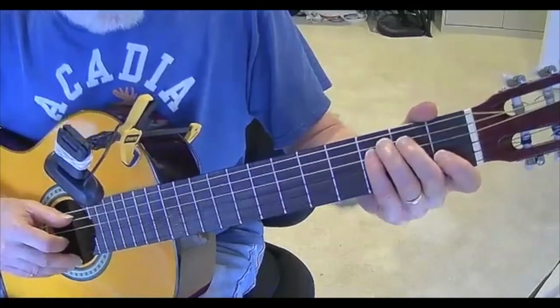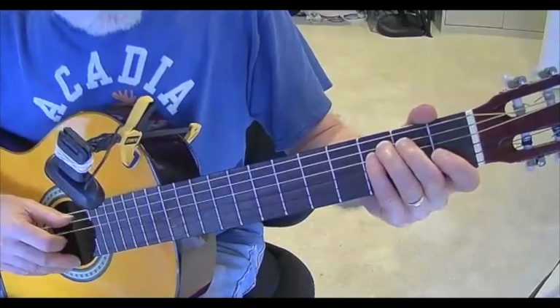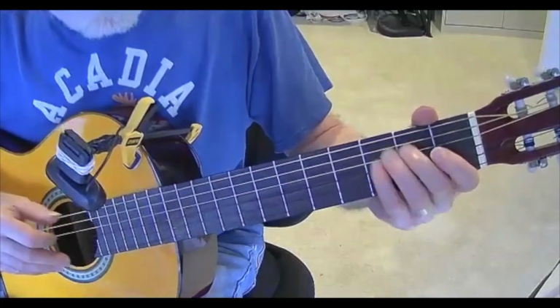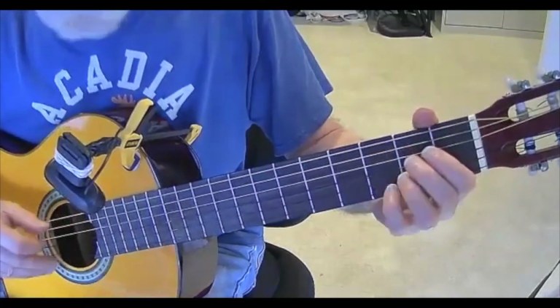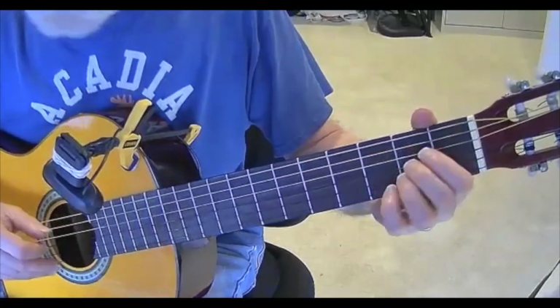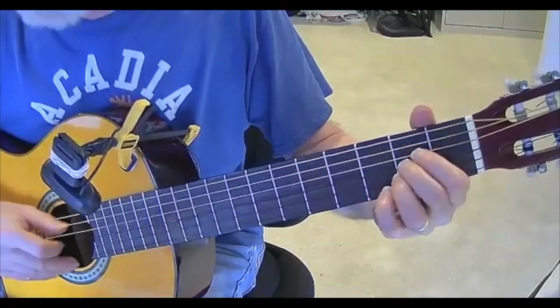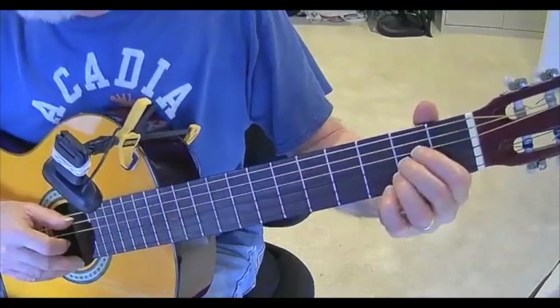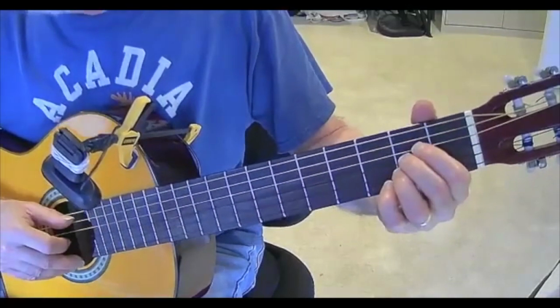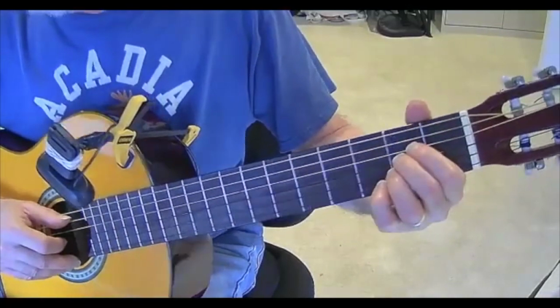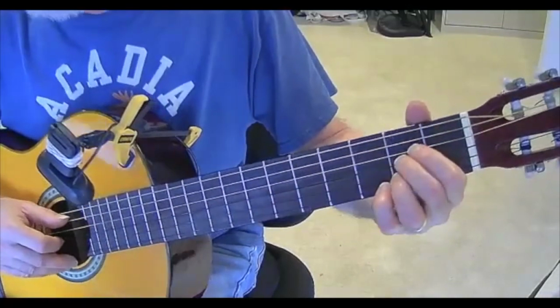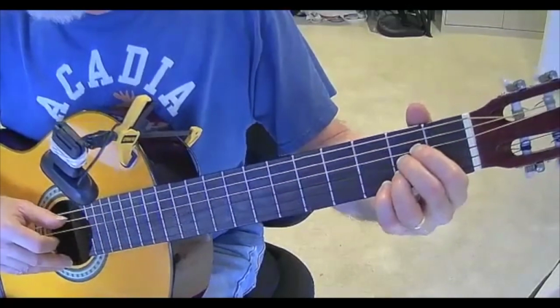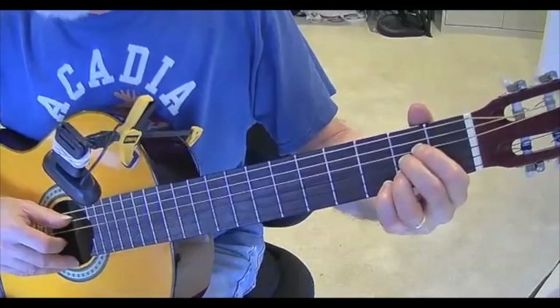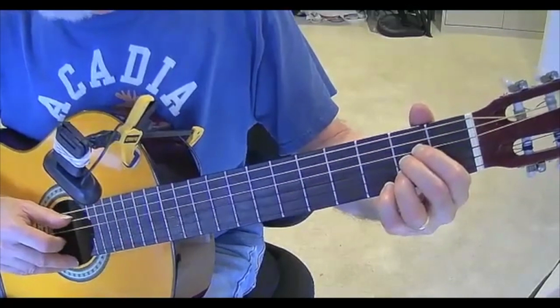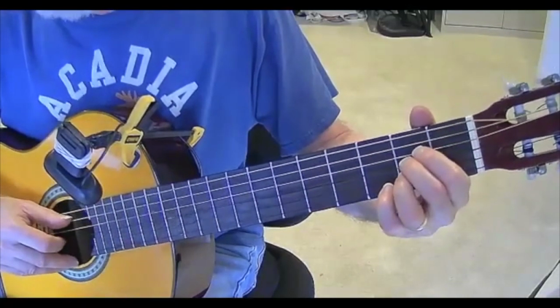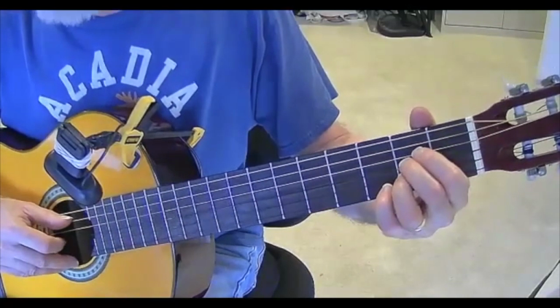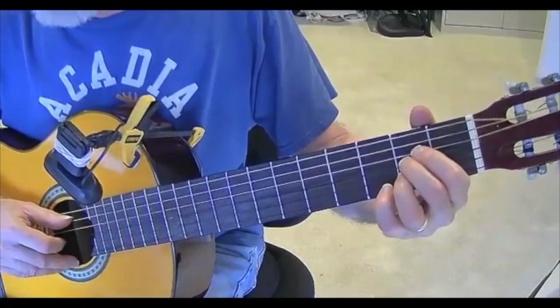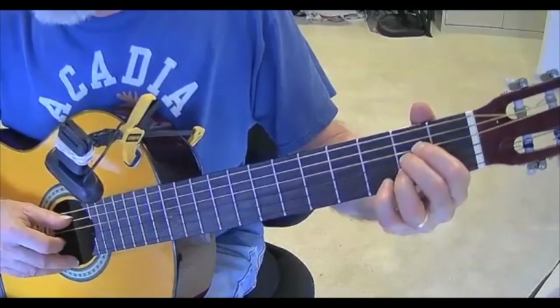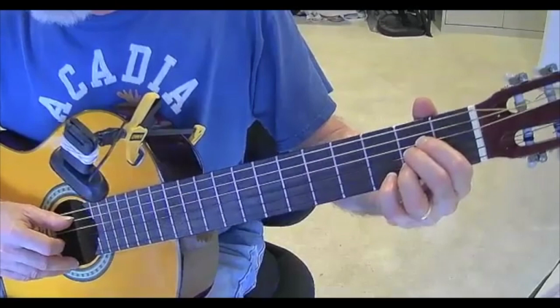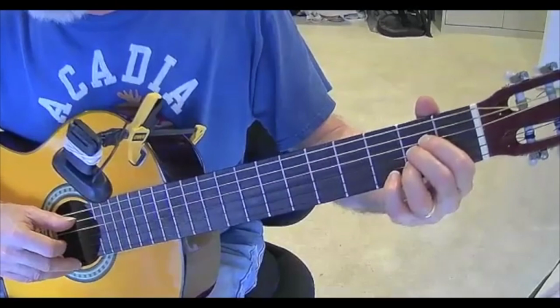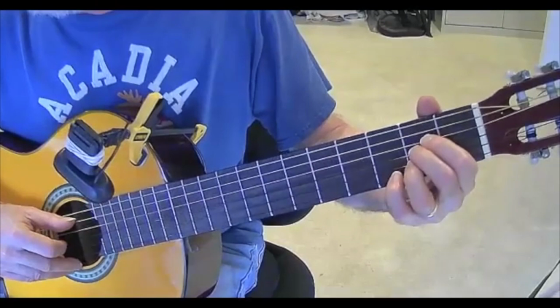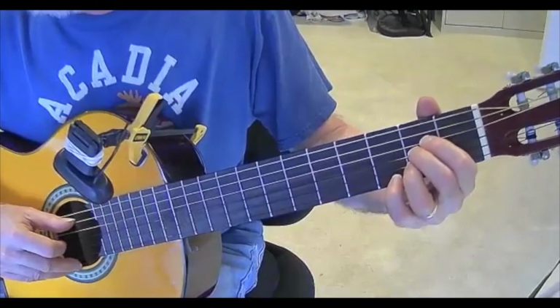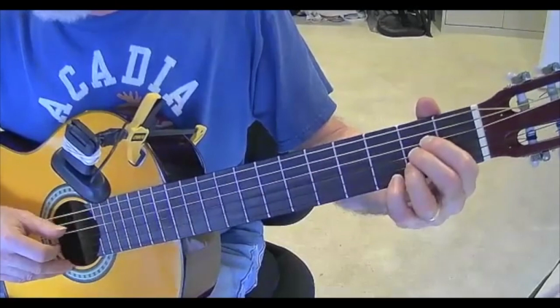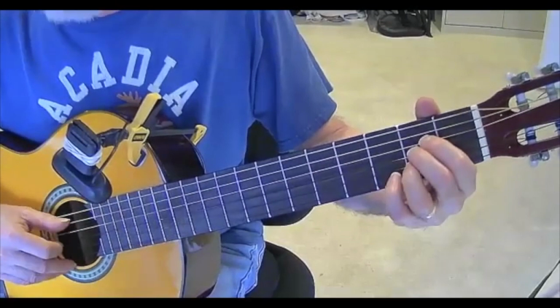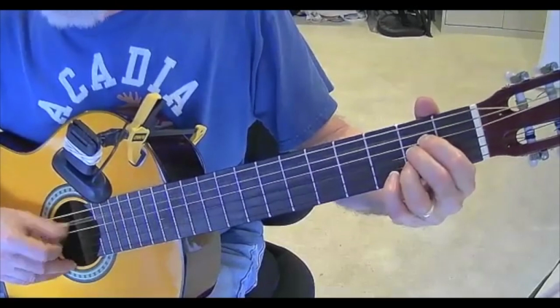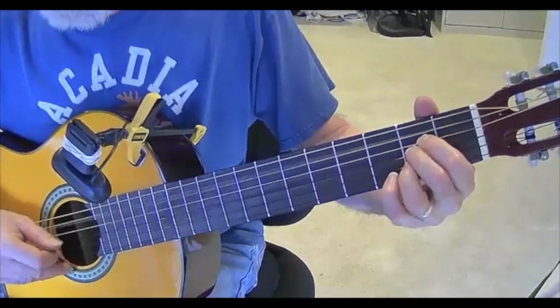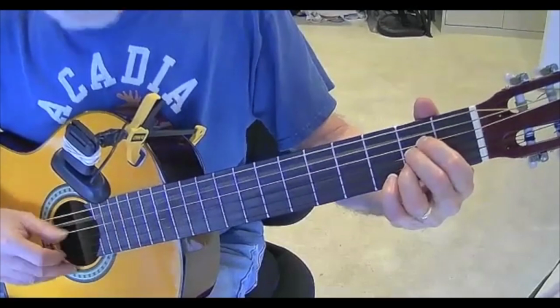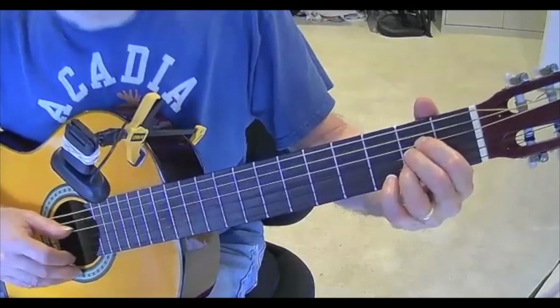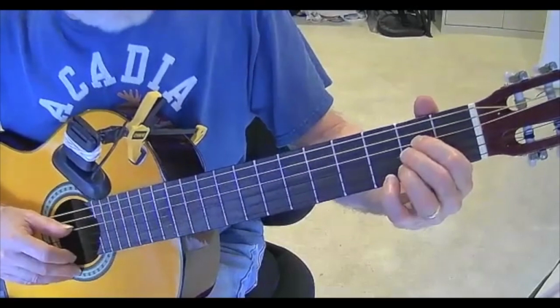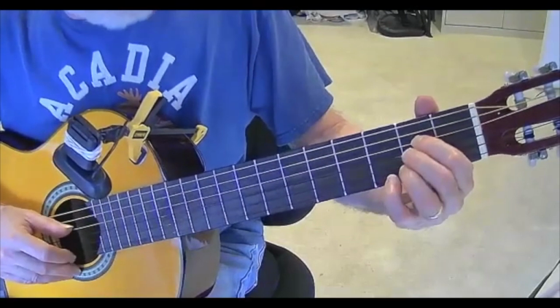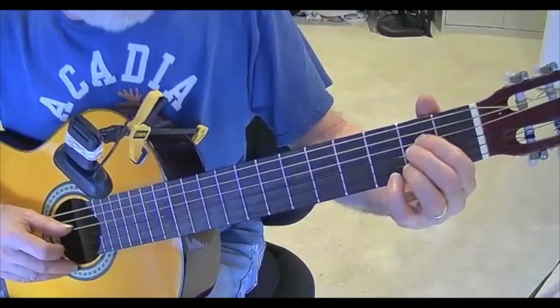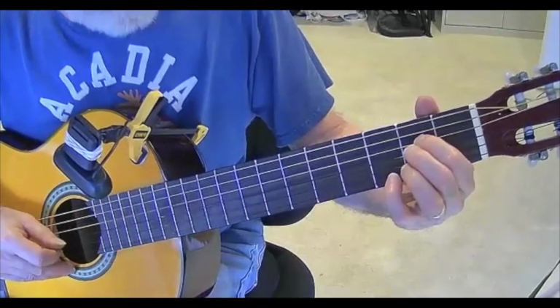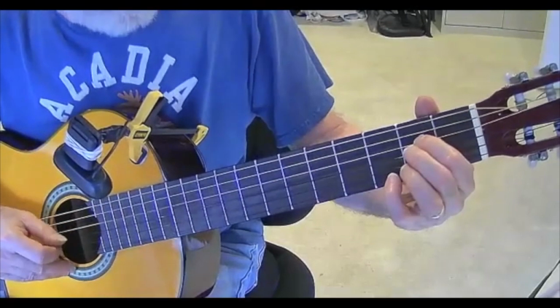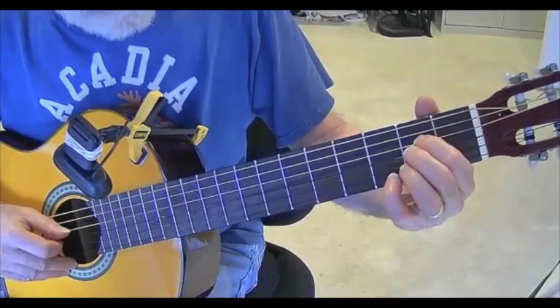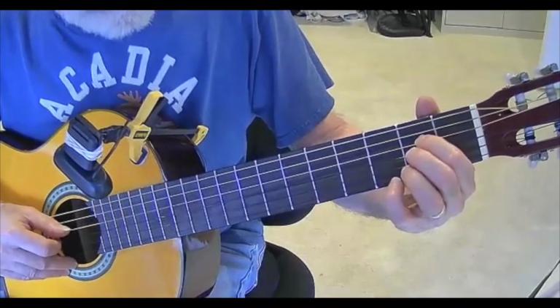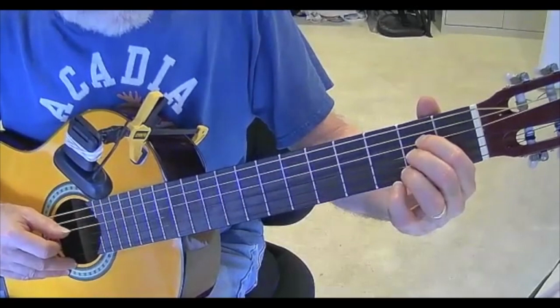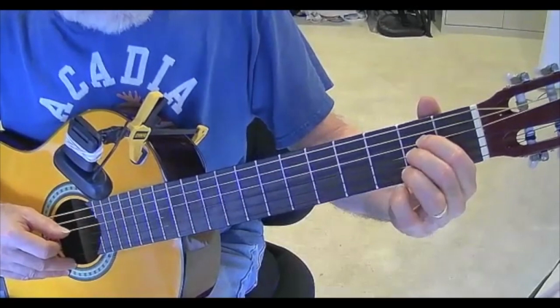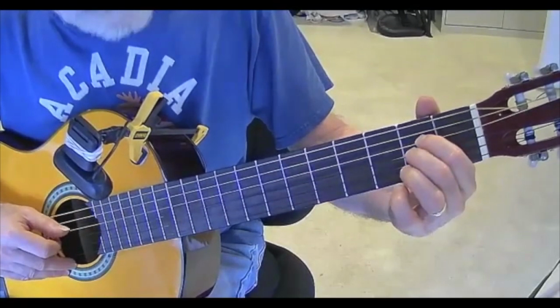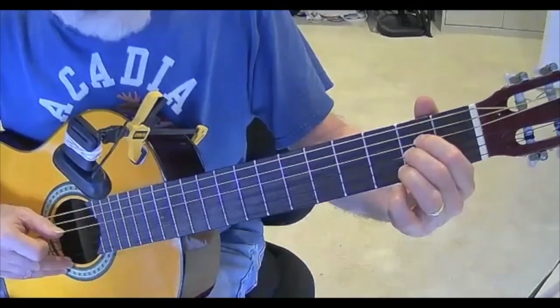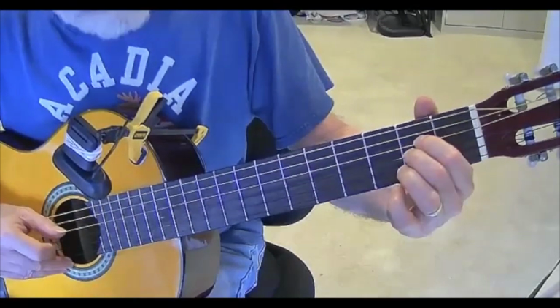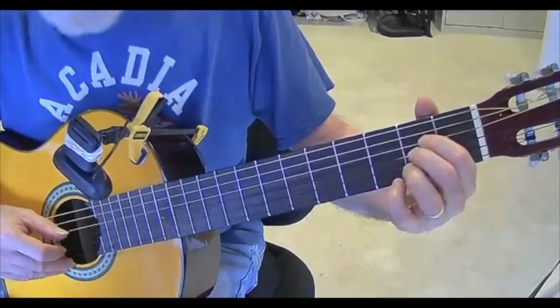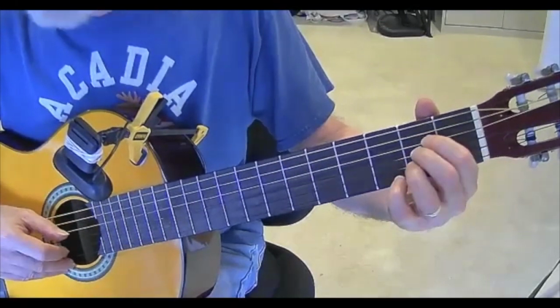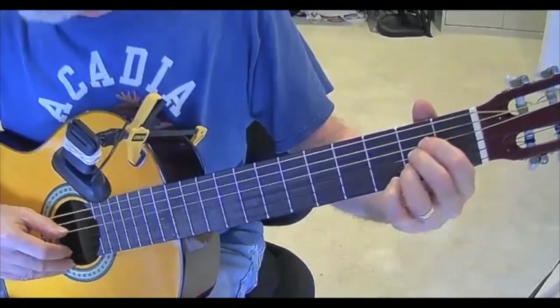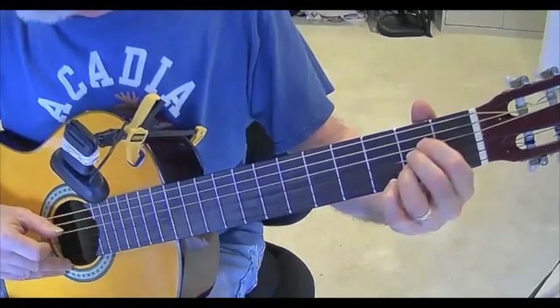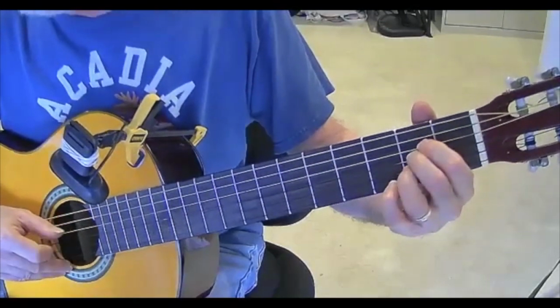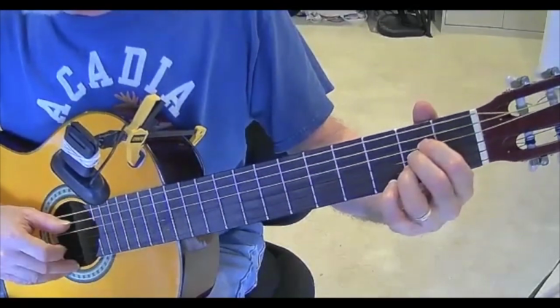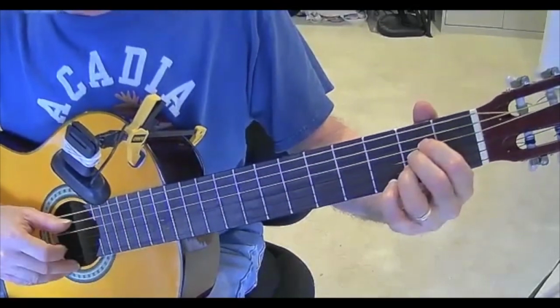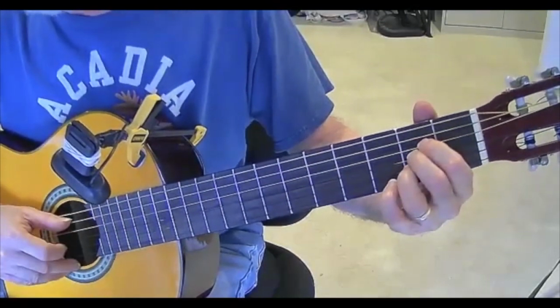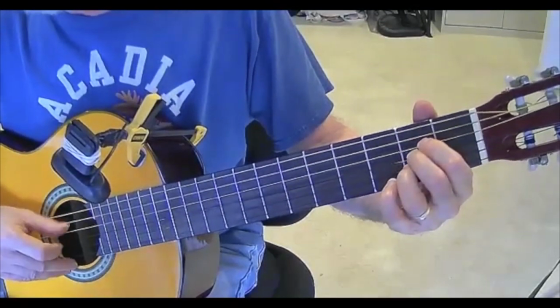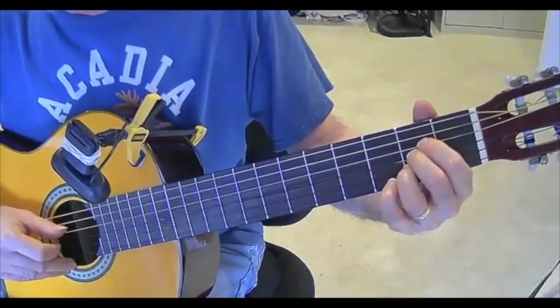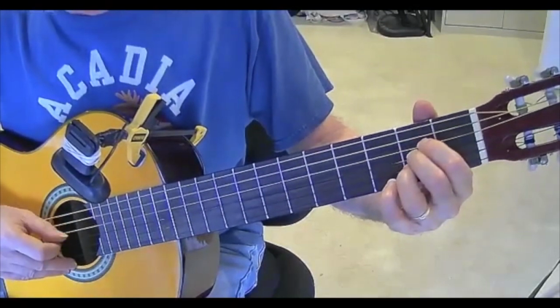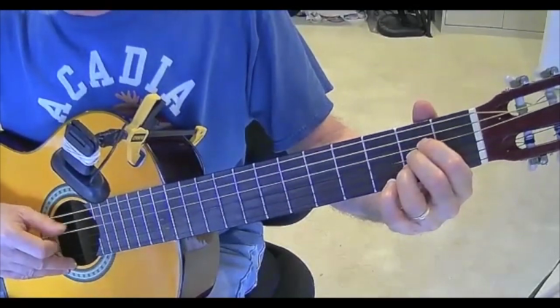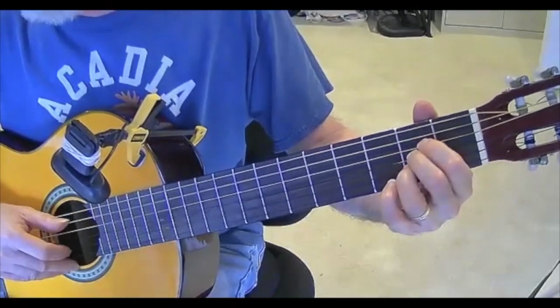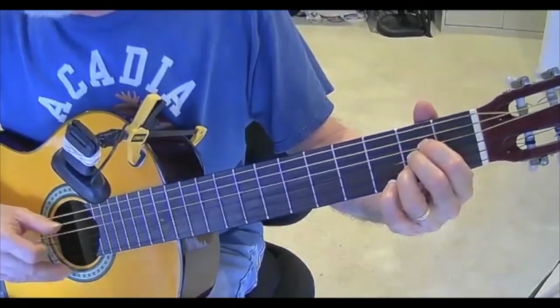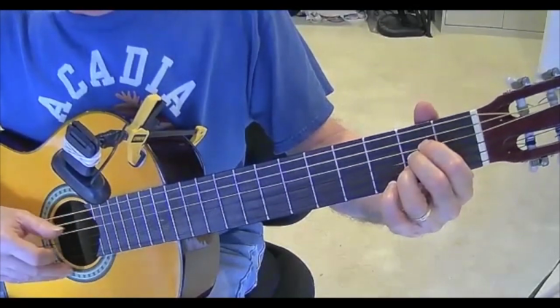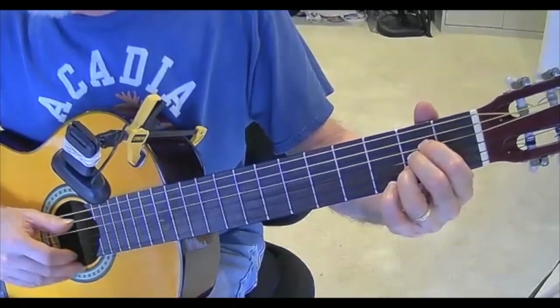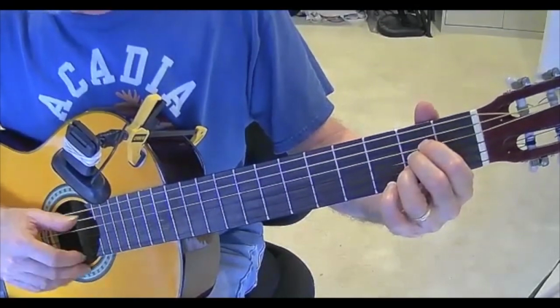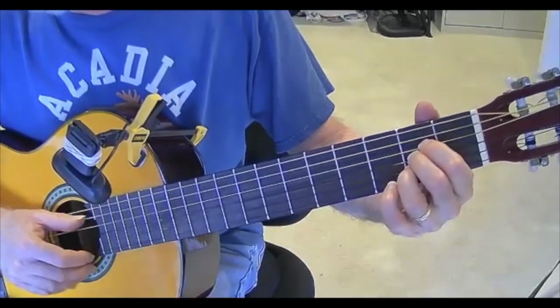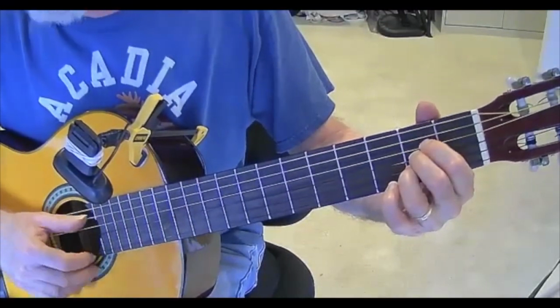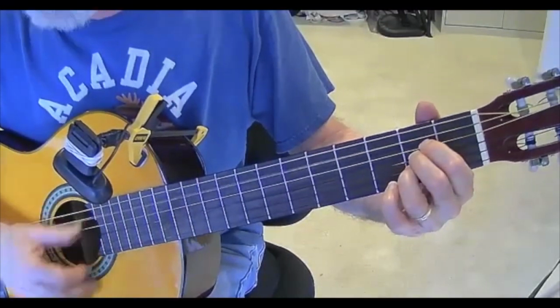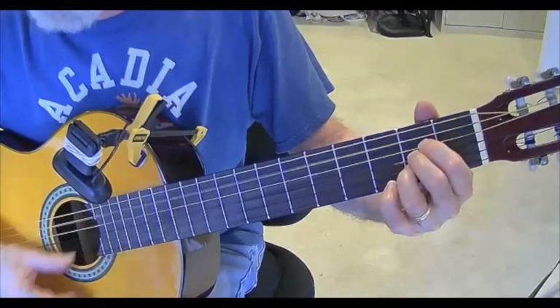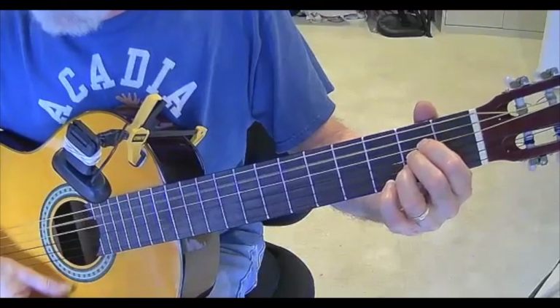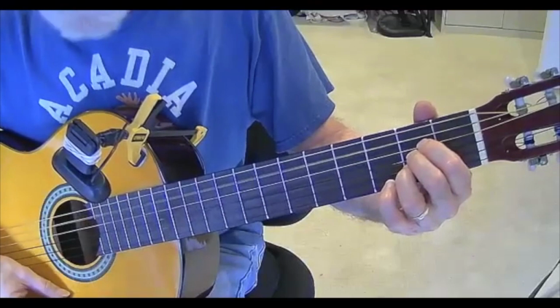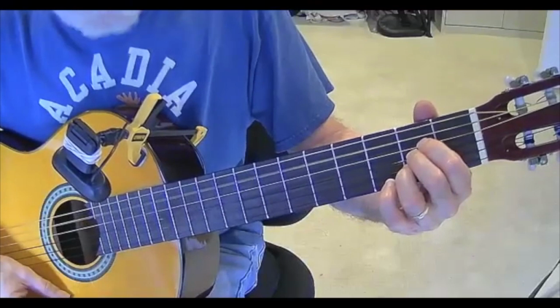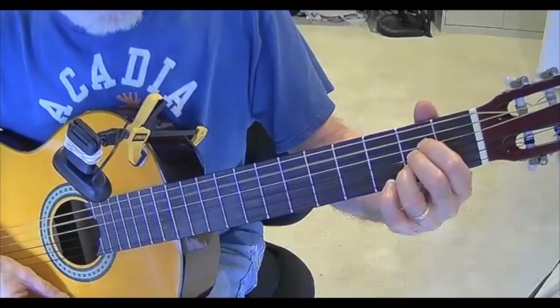So the first chord is going to be A. That's an open A string. First finger, second finger, and third finger on the second fret. So there's our A chord.